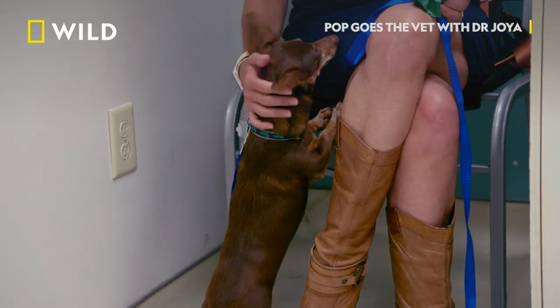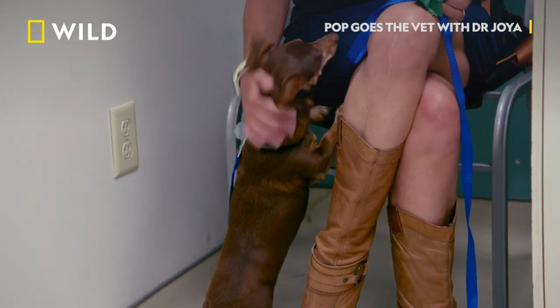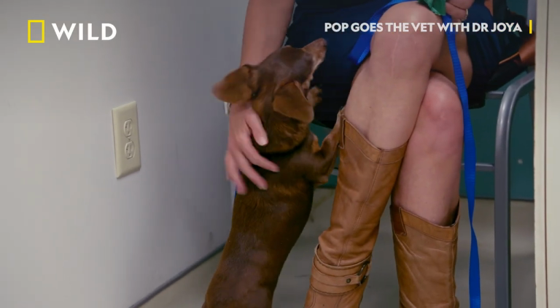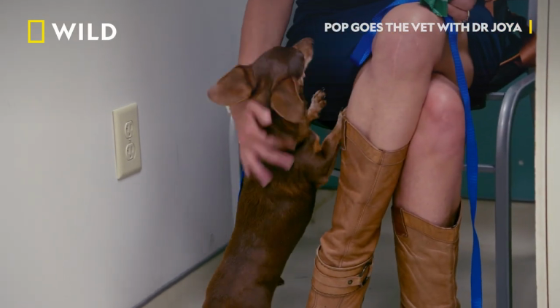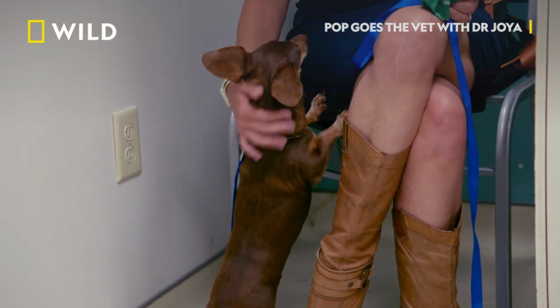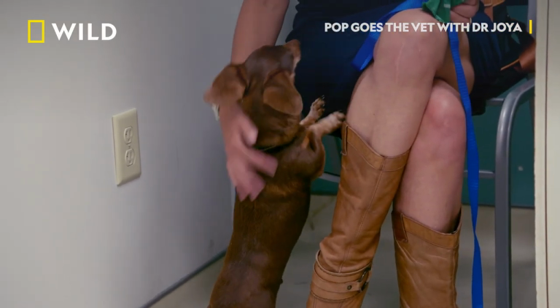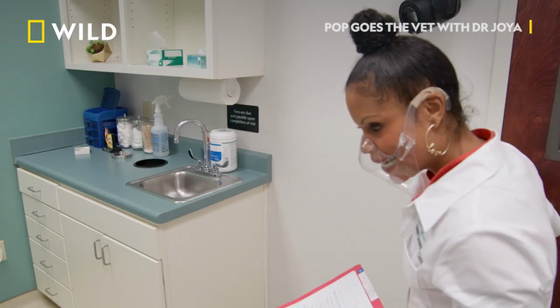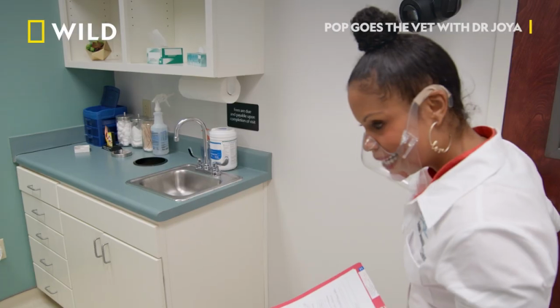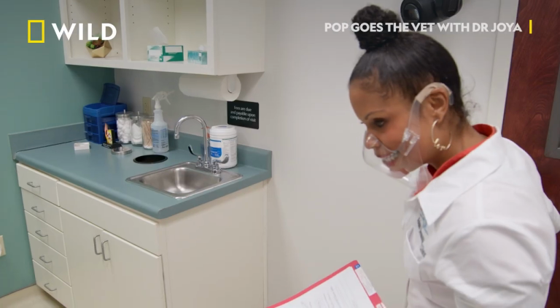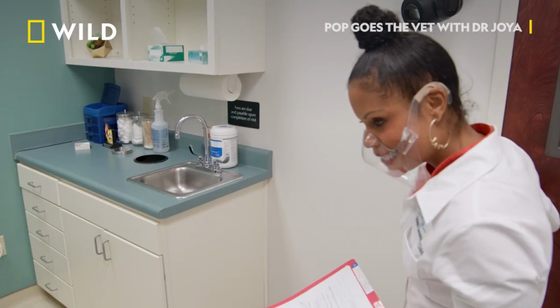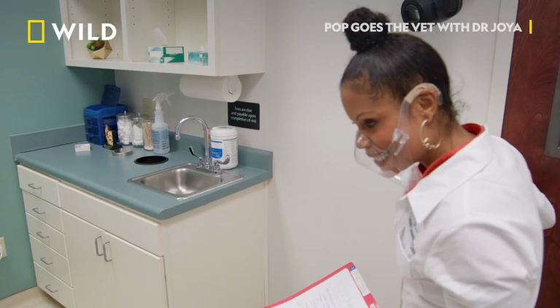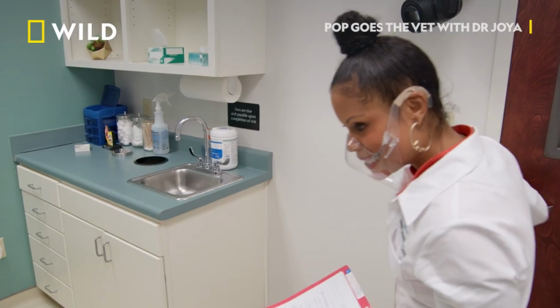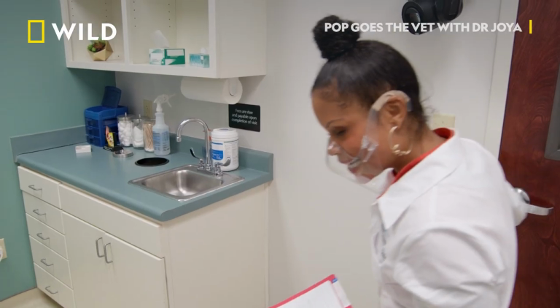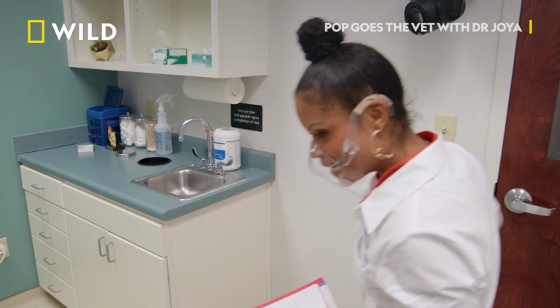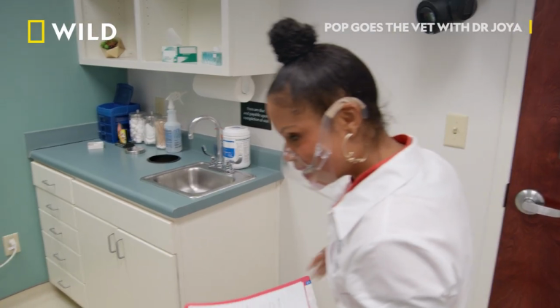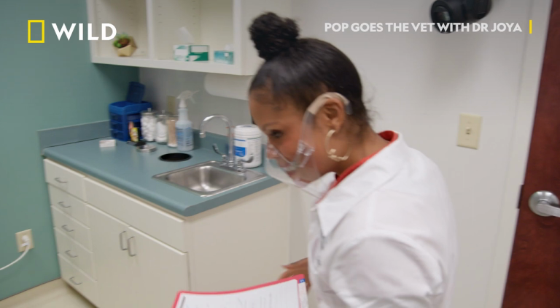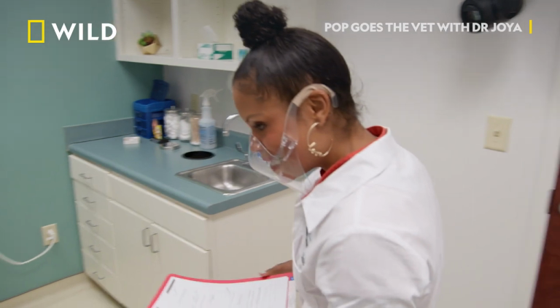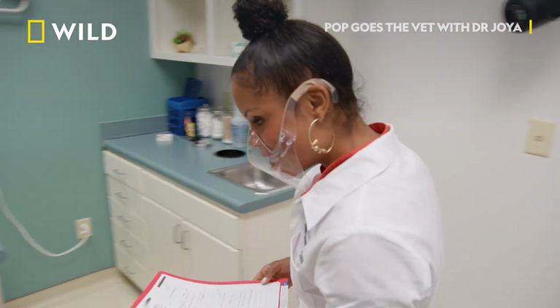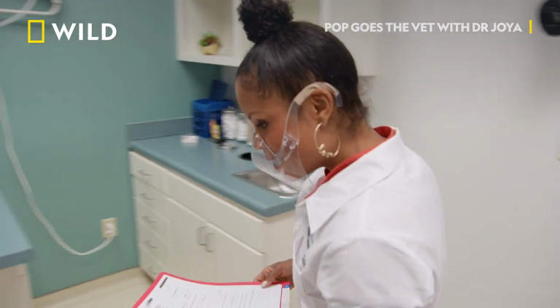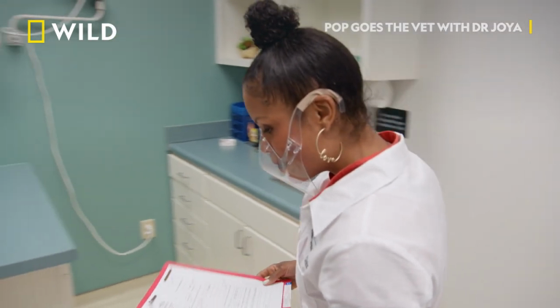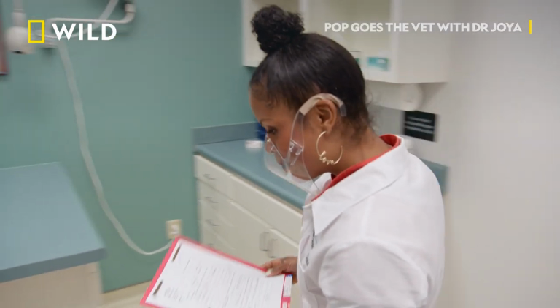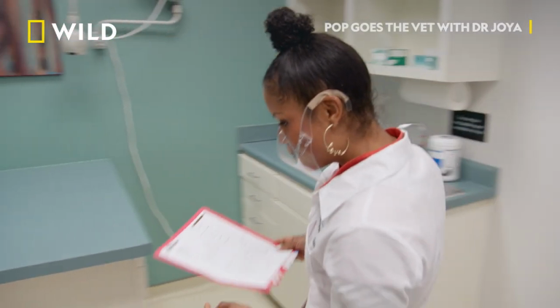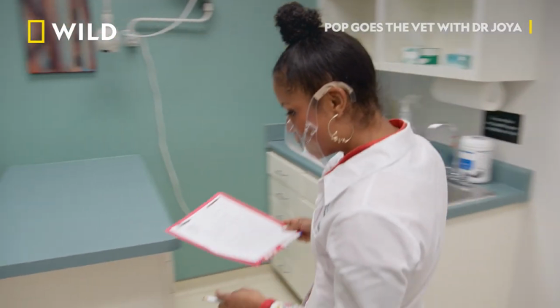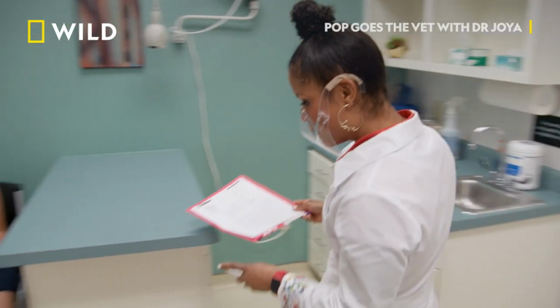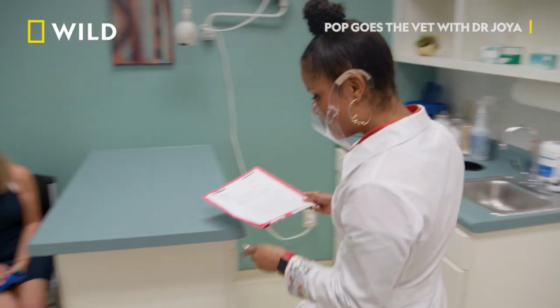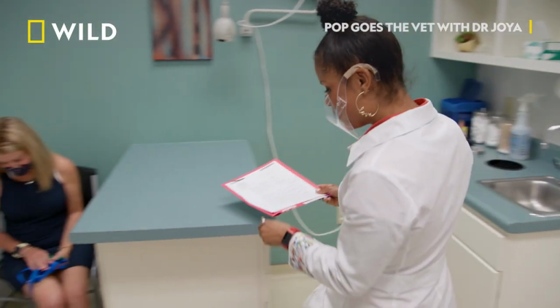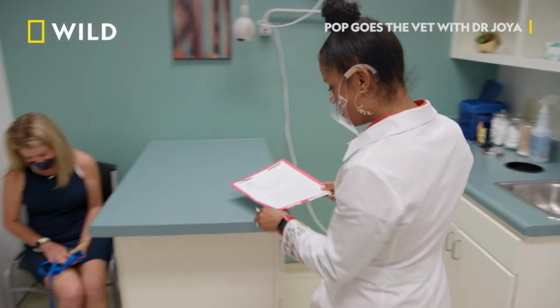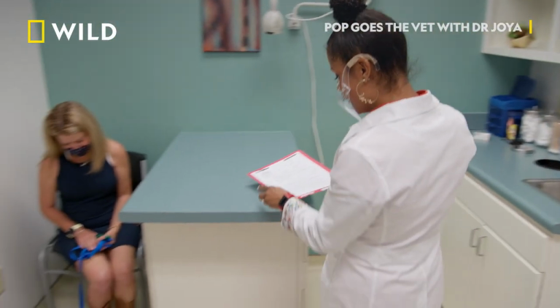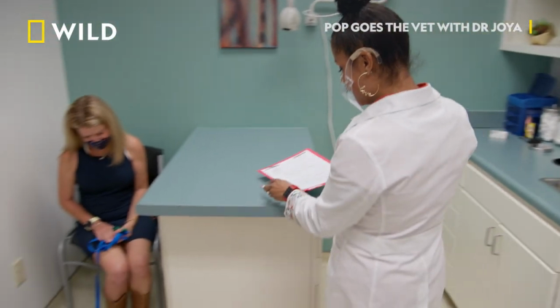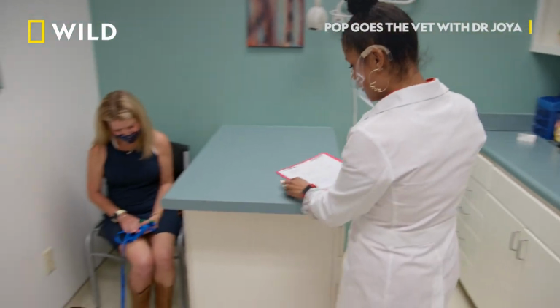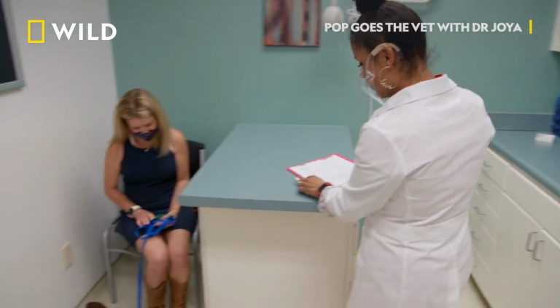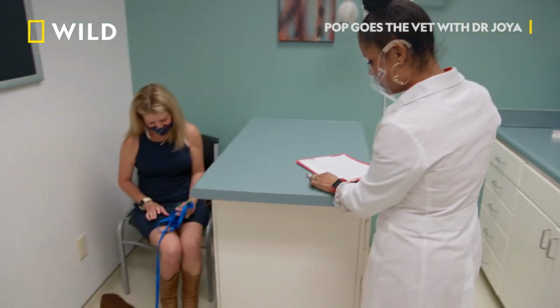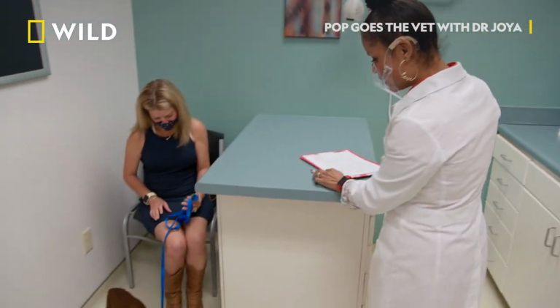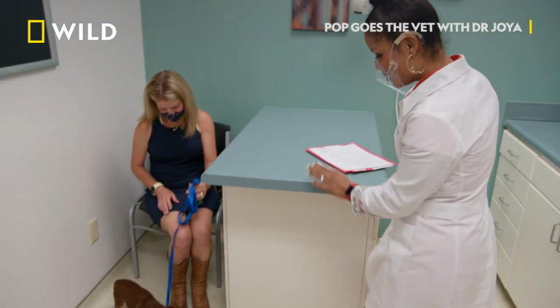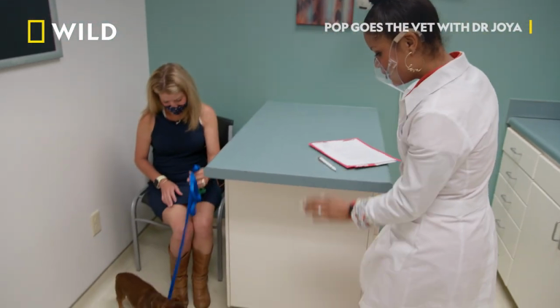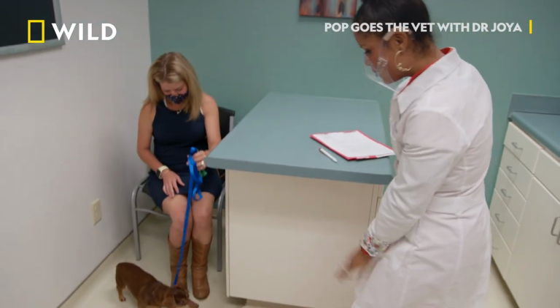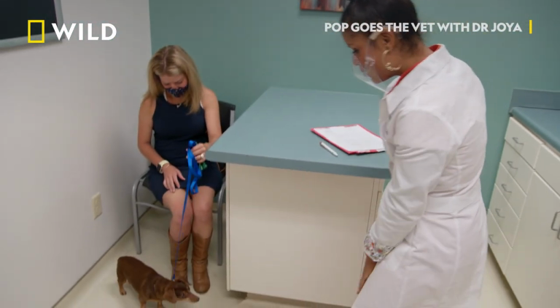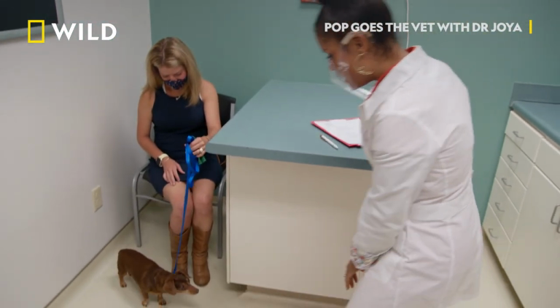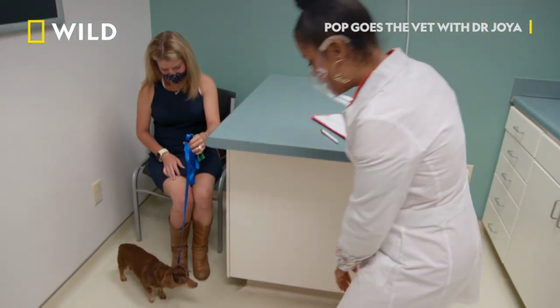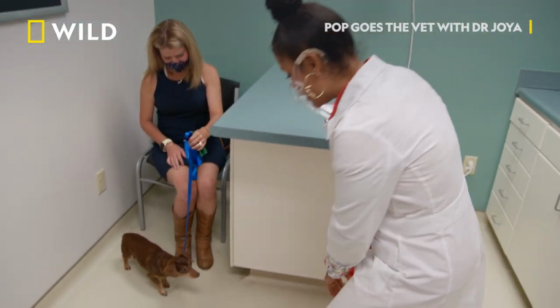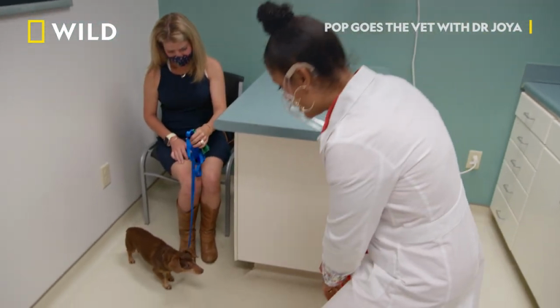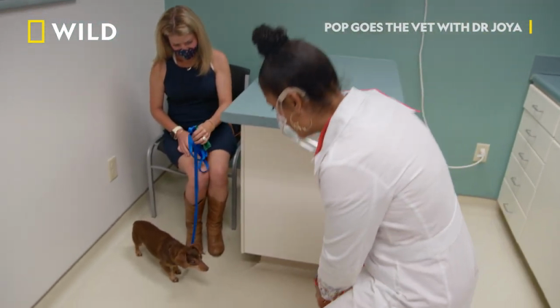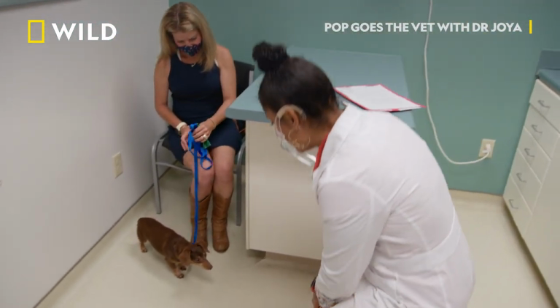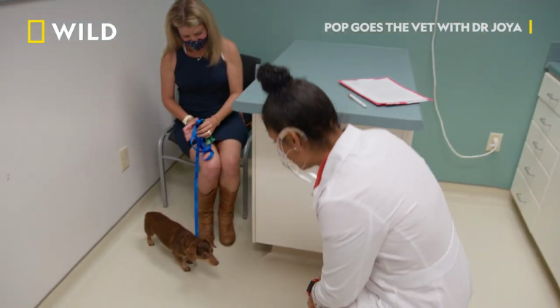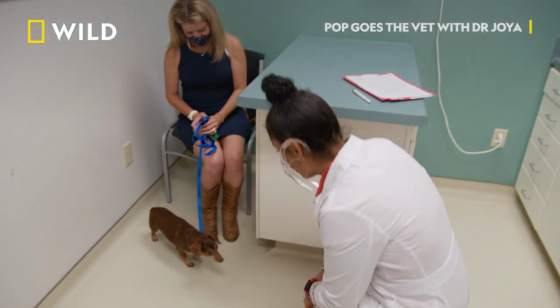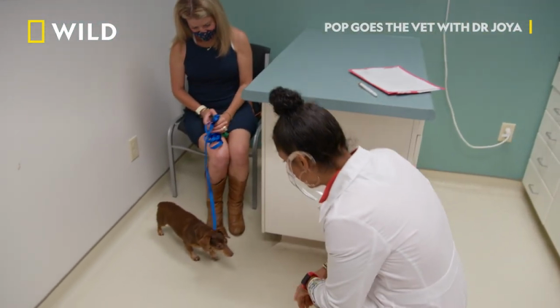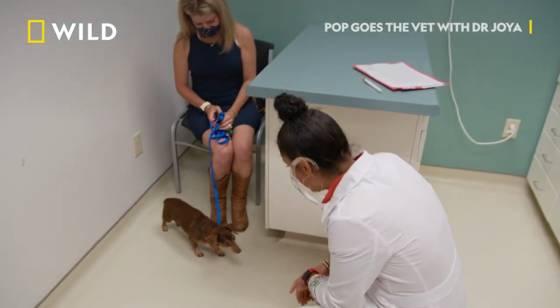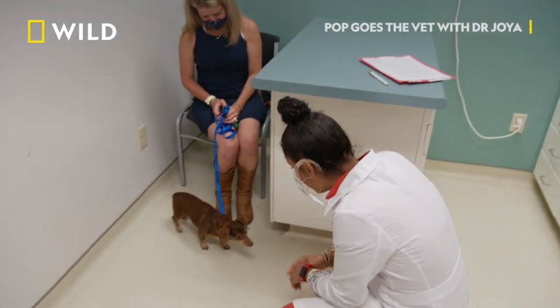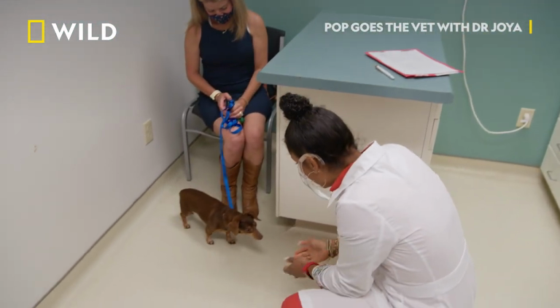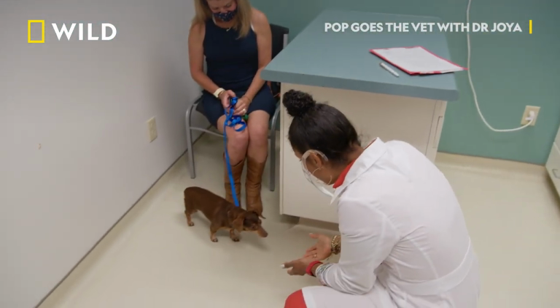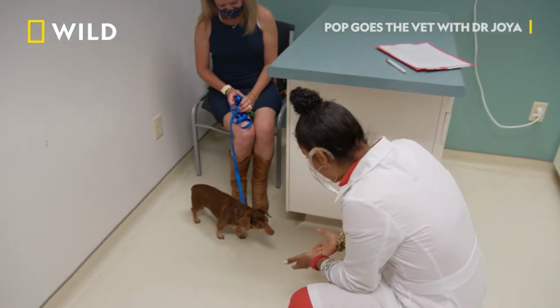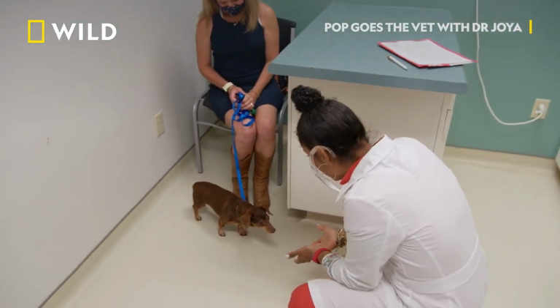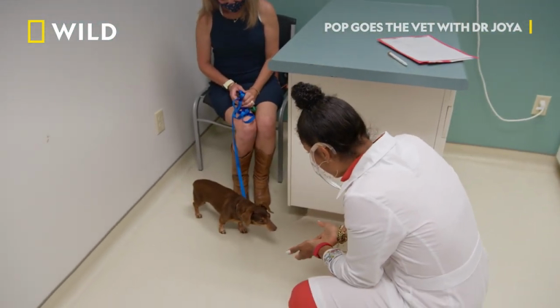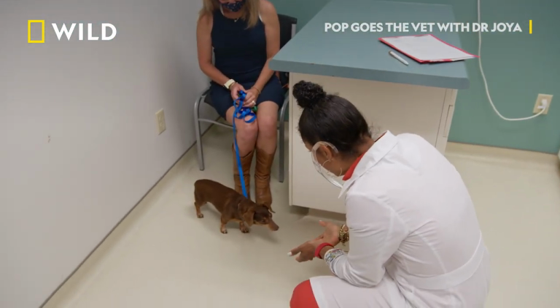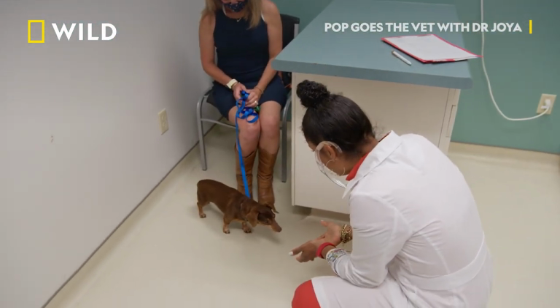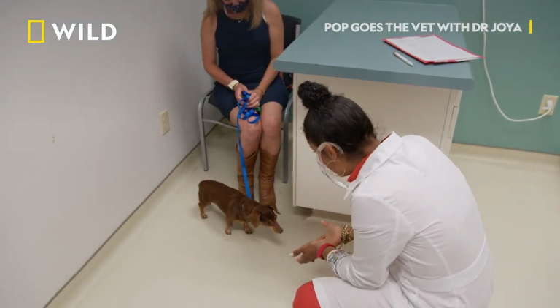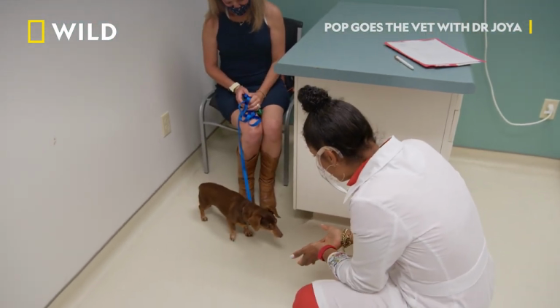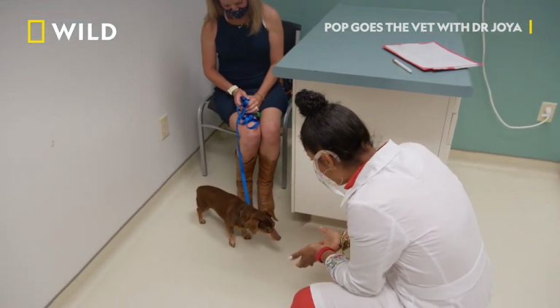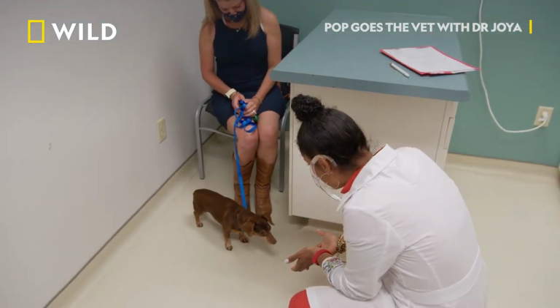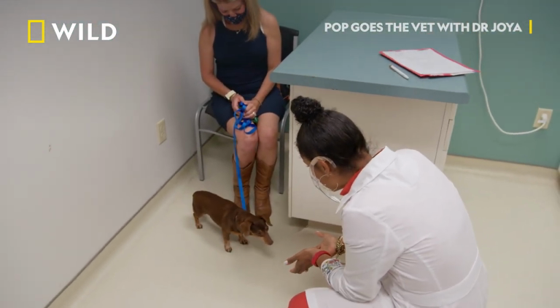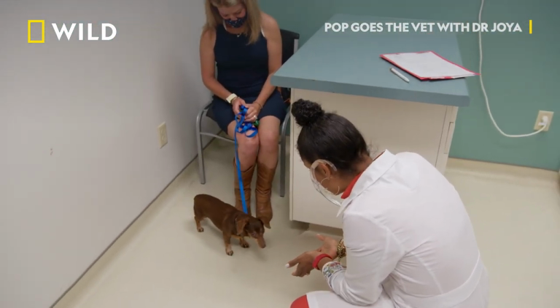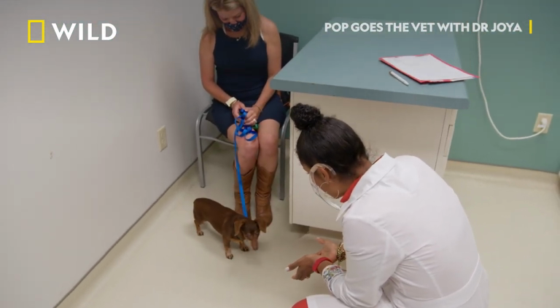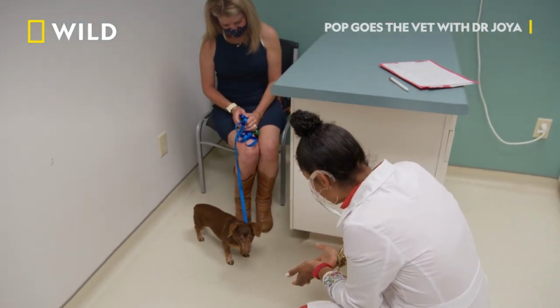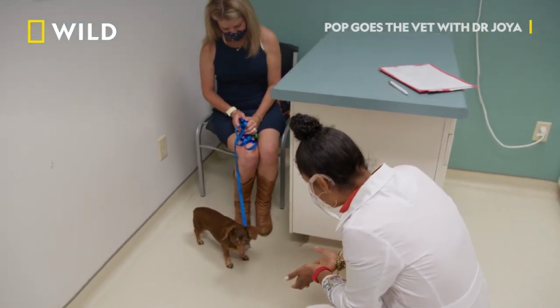I'm excited to see Tiny Tim. This is Tiny Tim. Hi, cutie. Hi. Say hi, buddy. You are tiny.